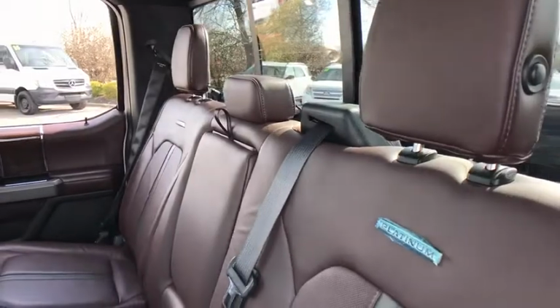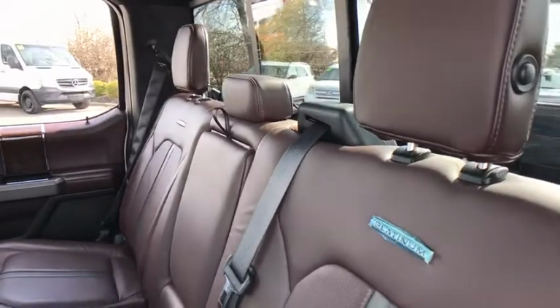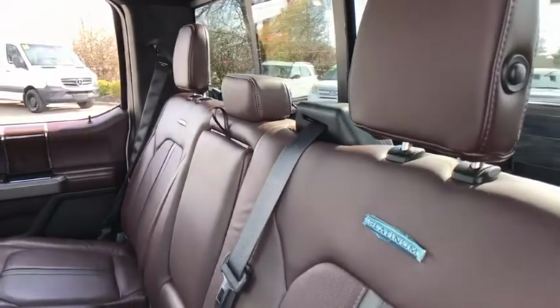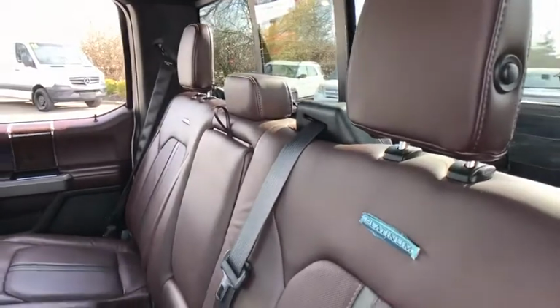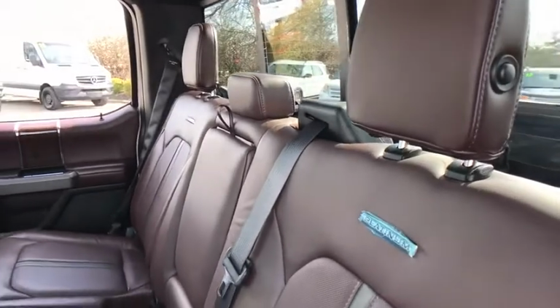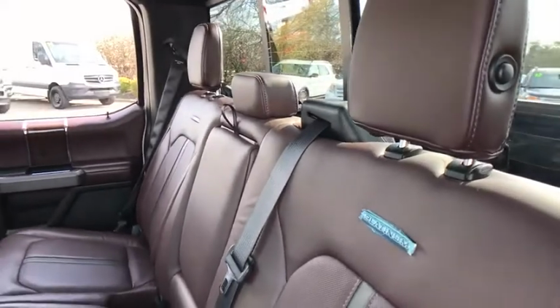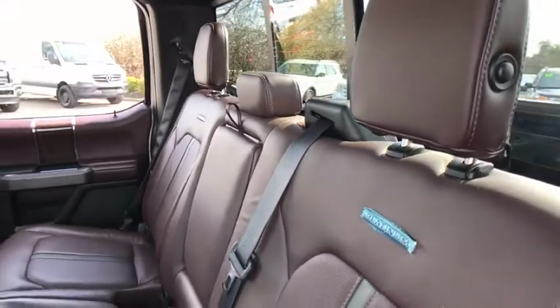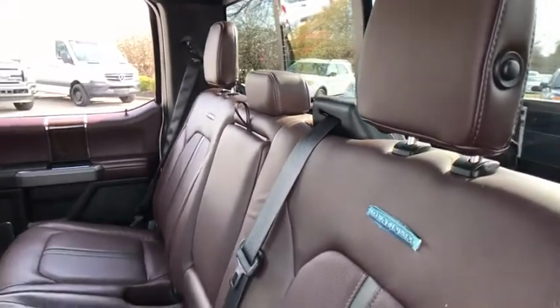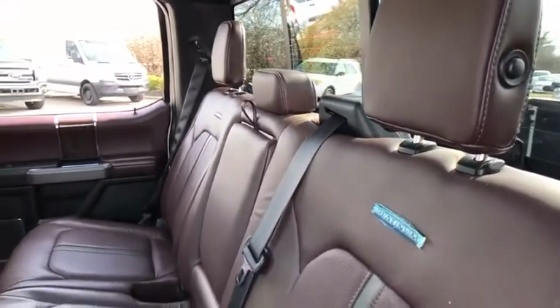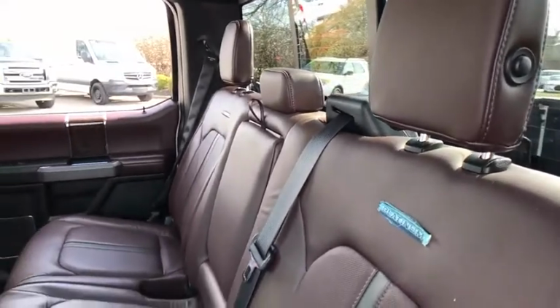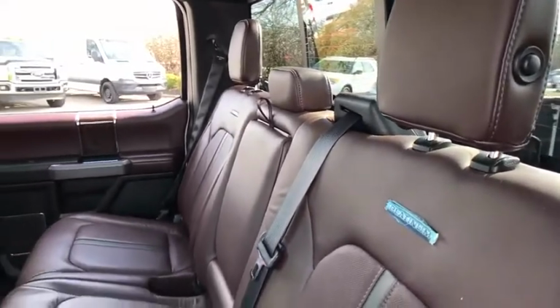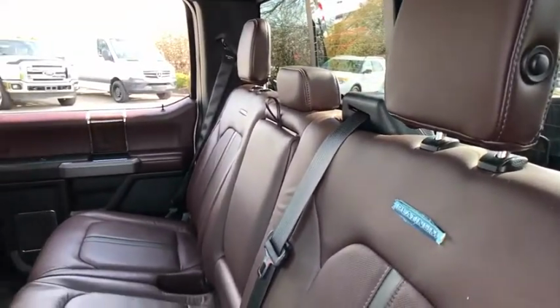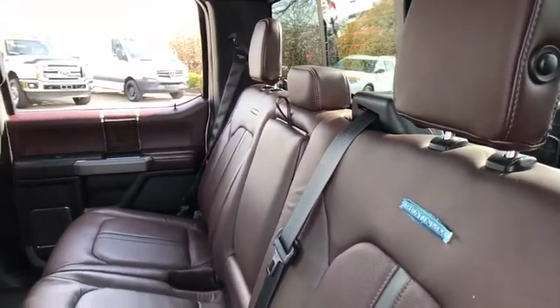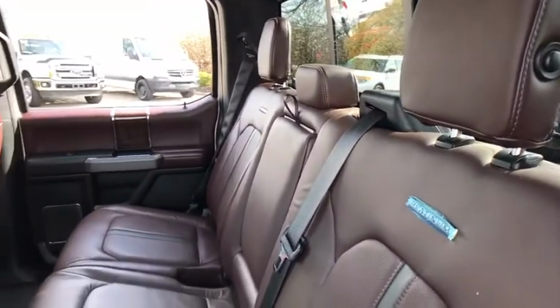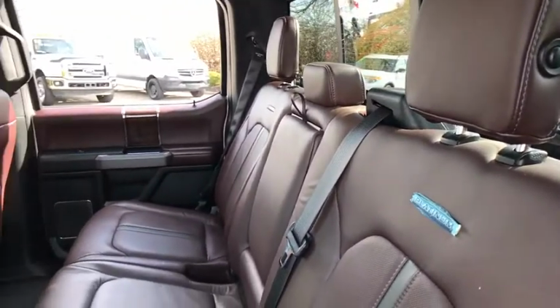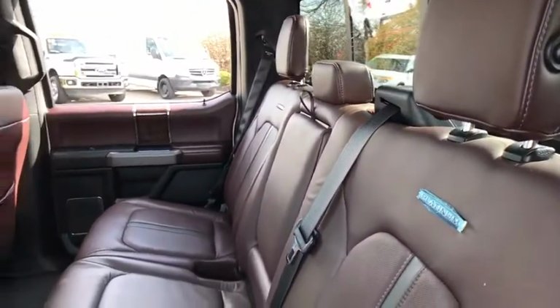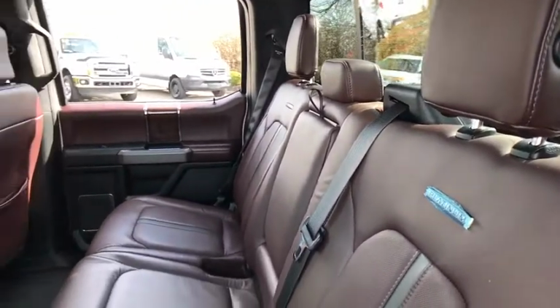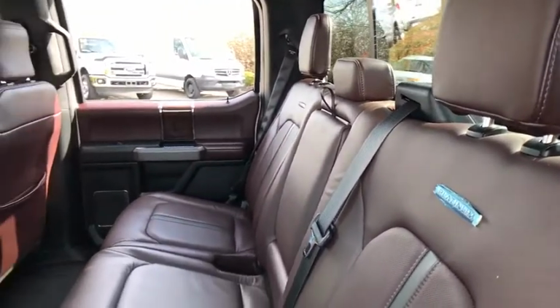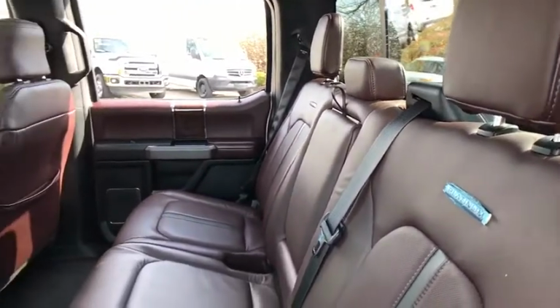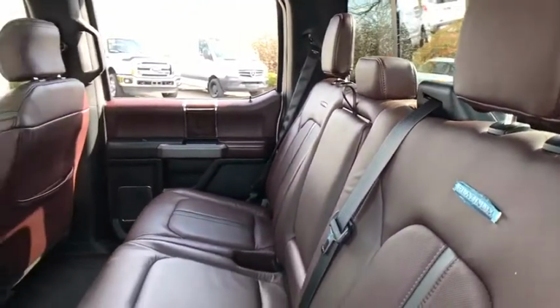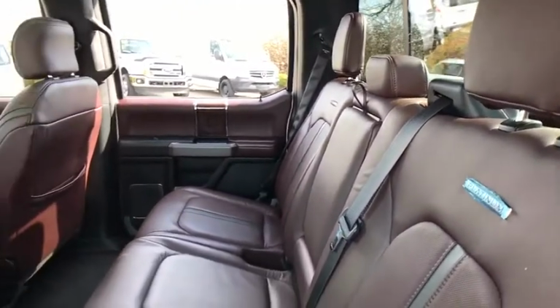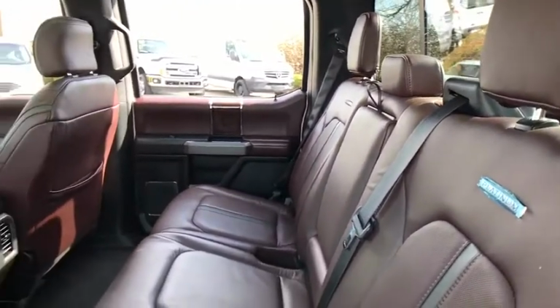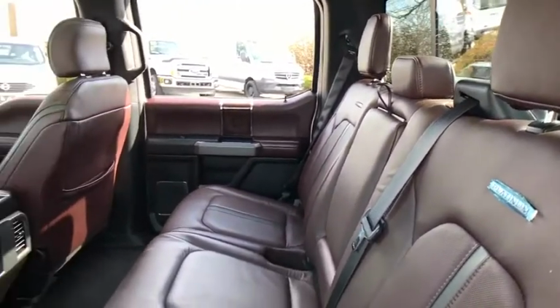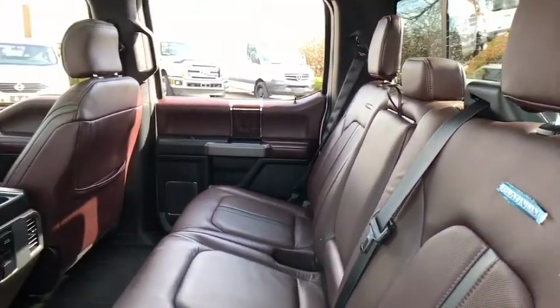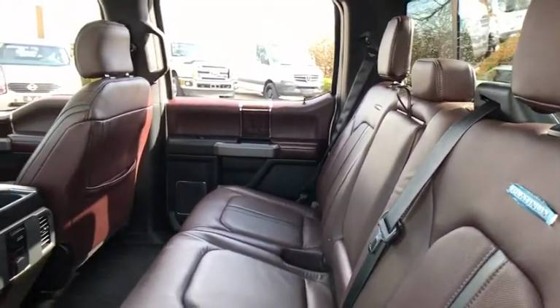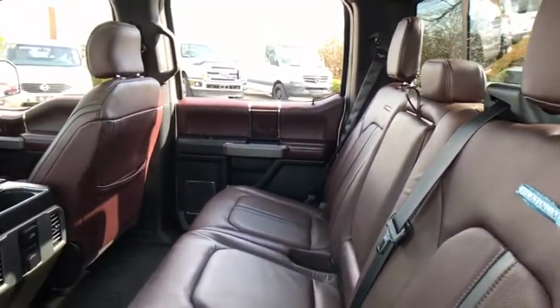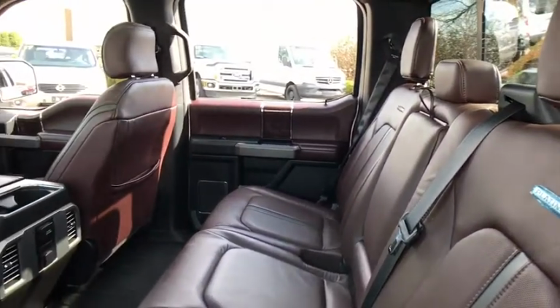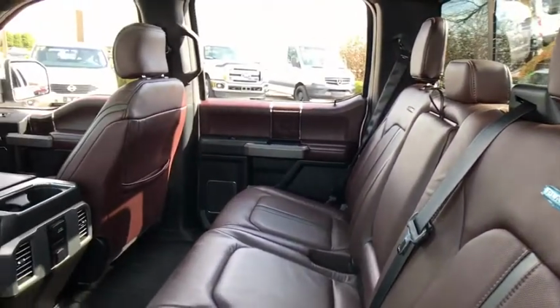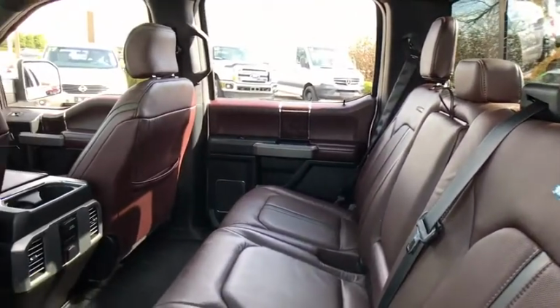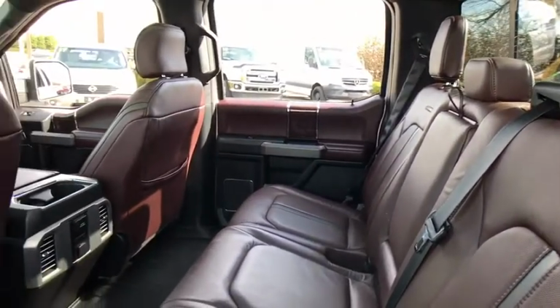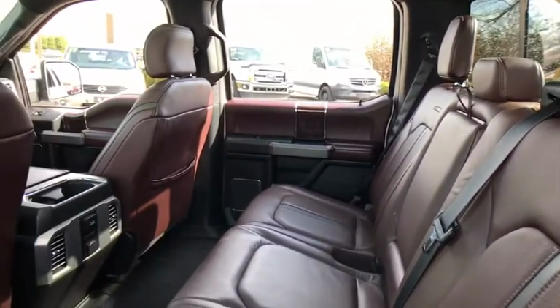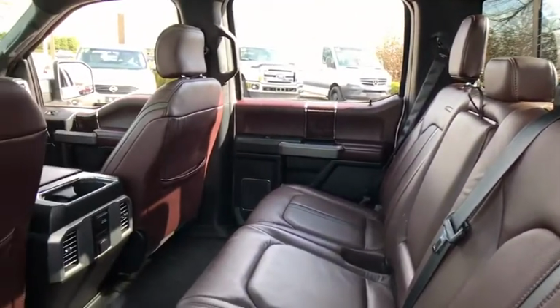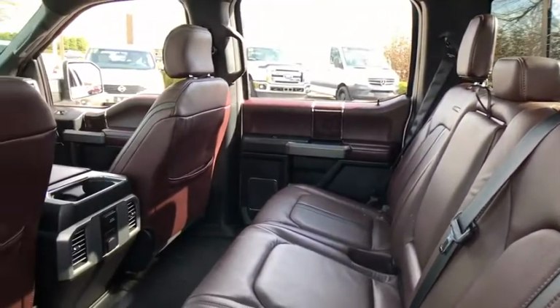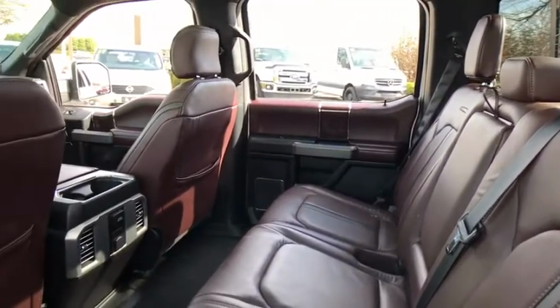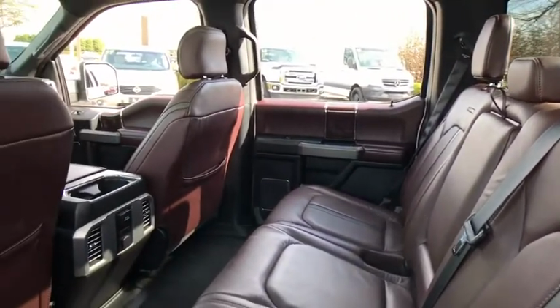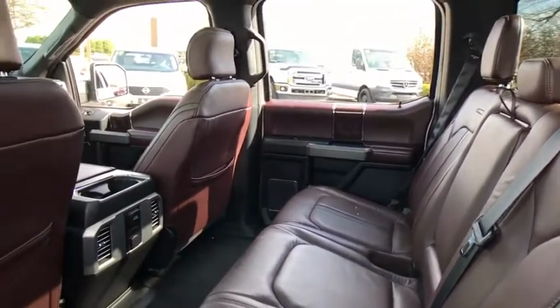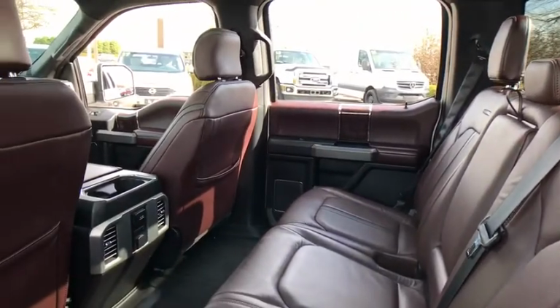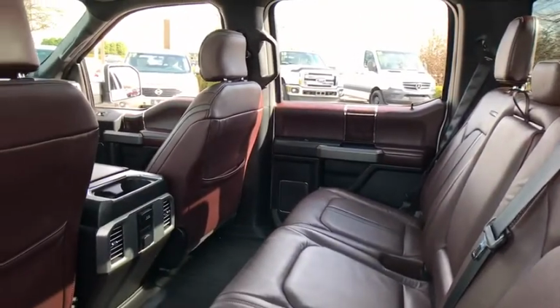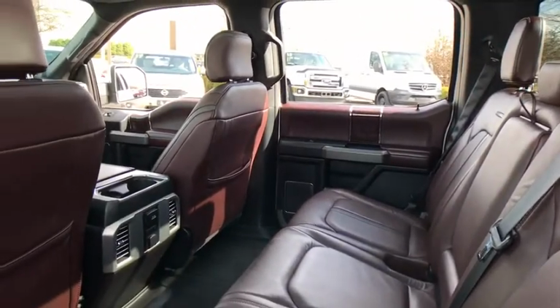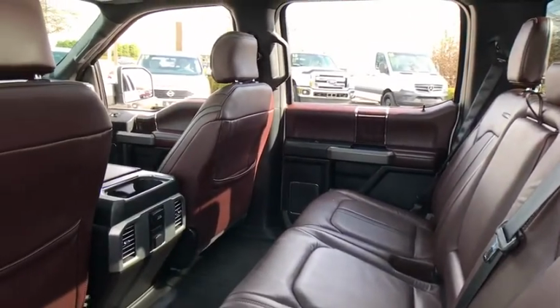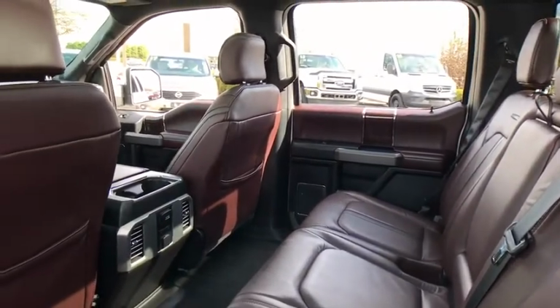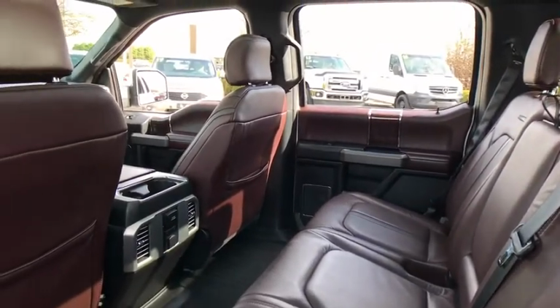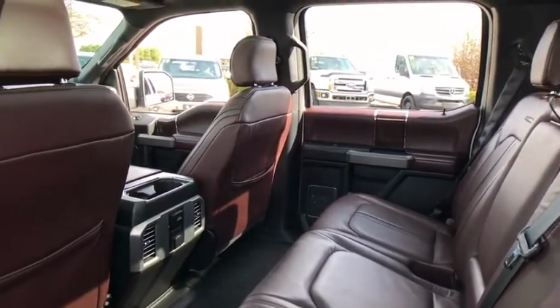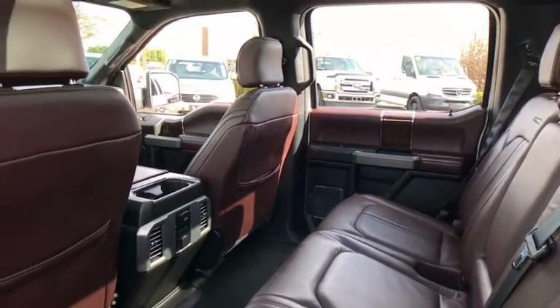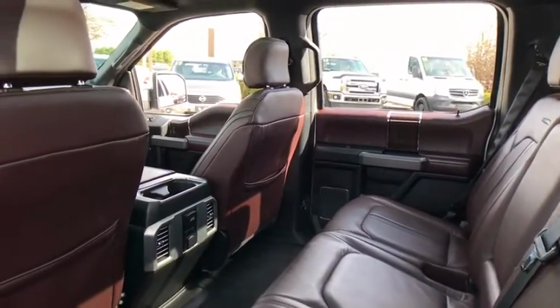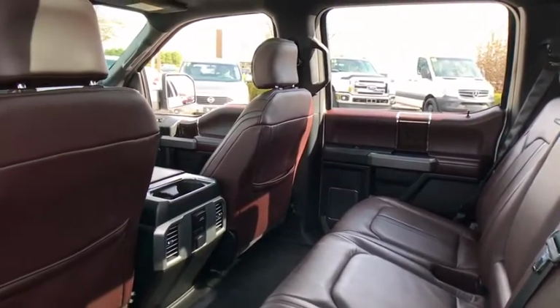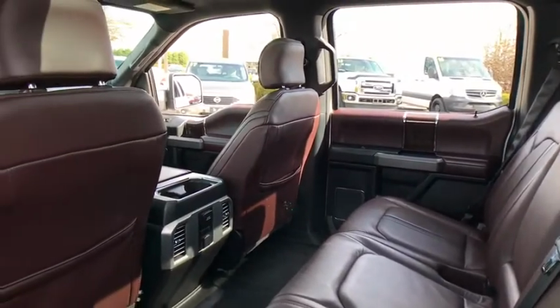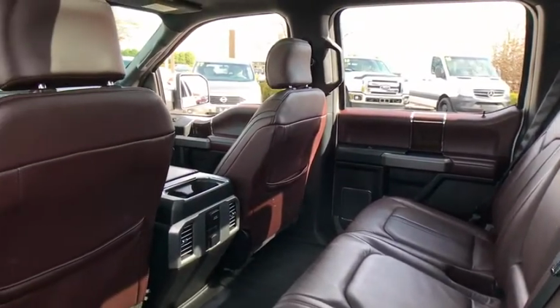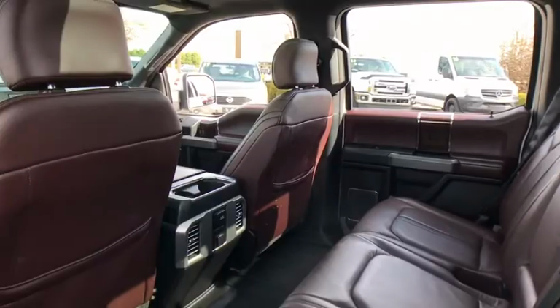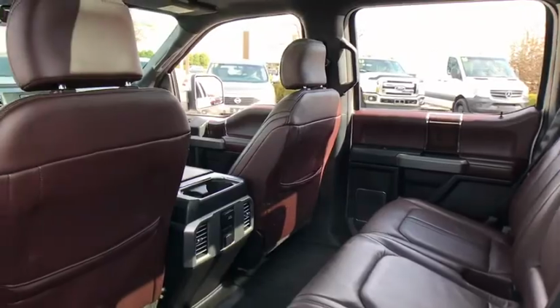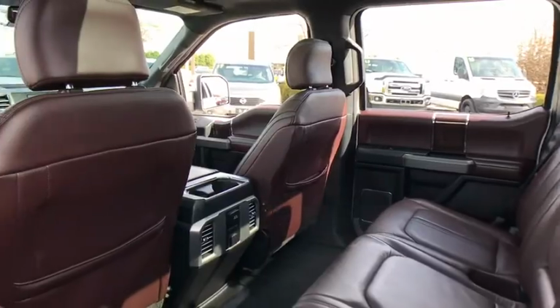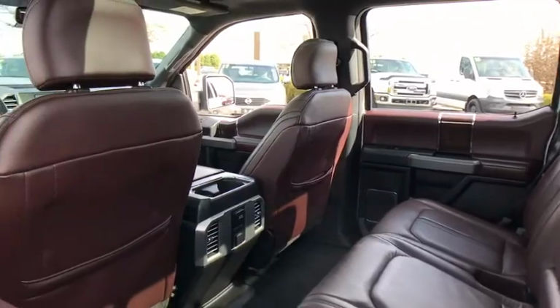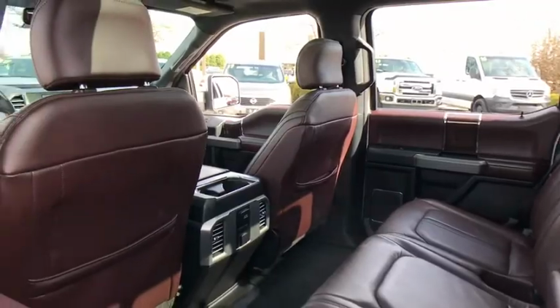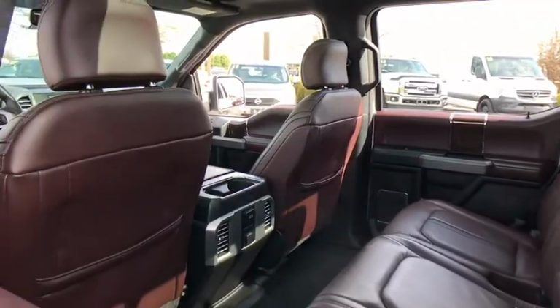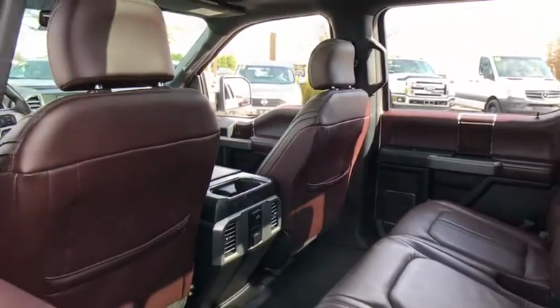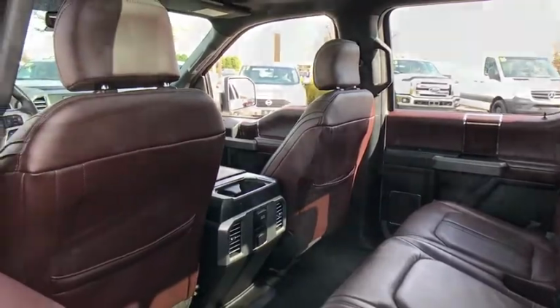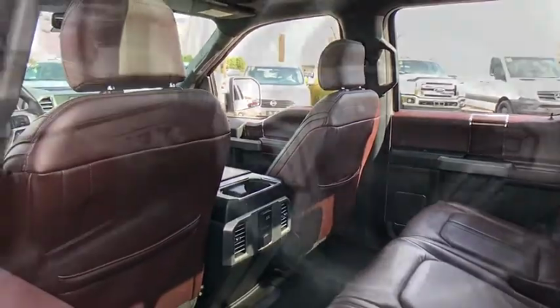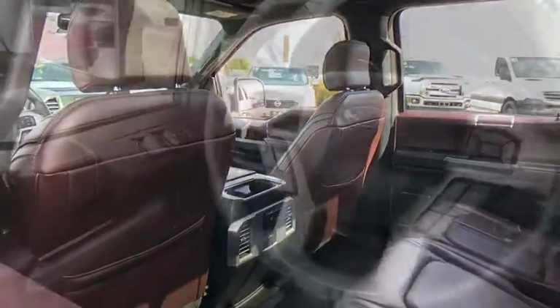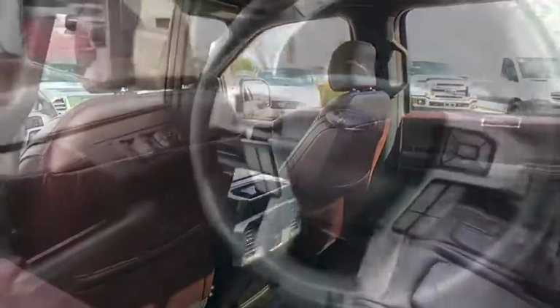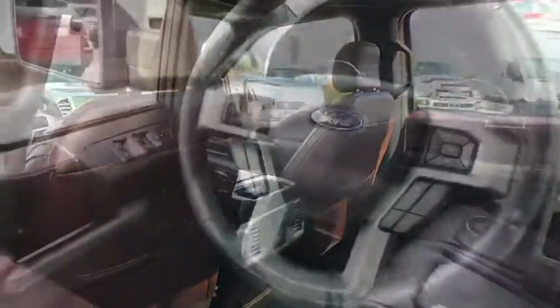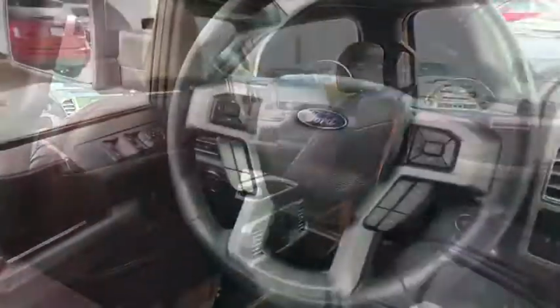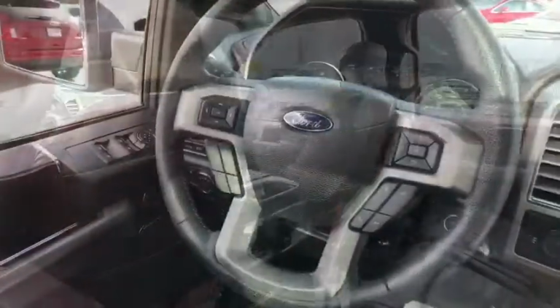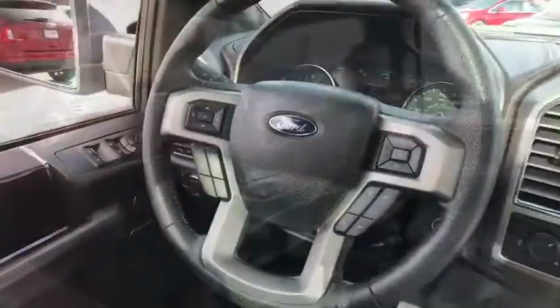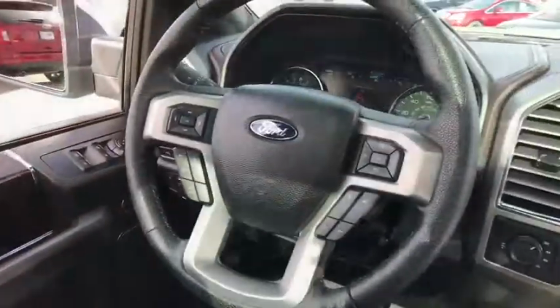CD player, compass, rear window defroster, electronic stability control, fog light, security system.